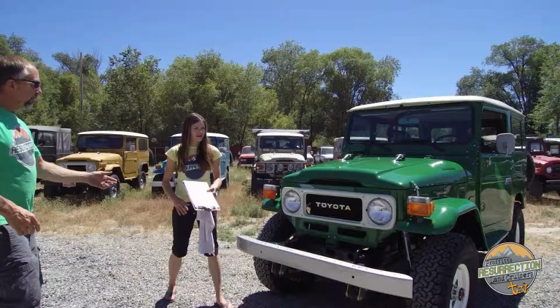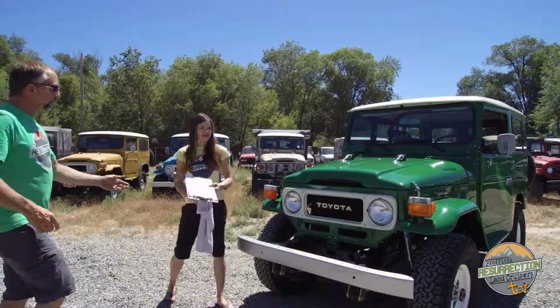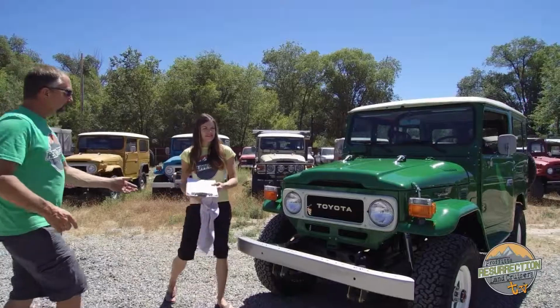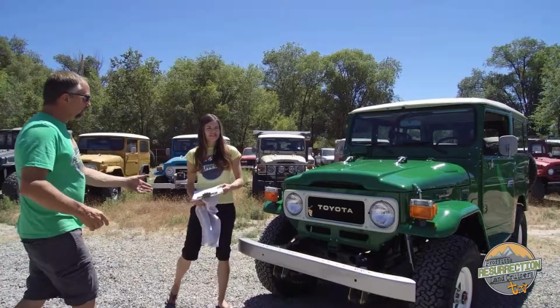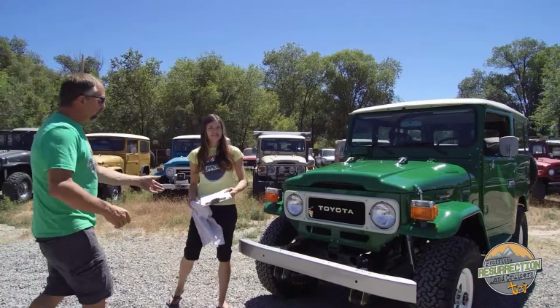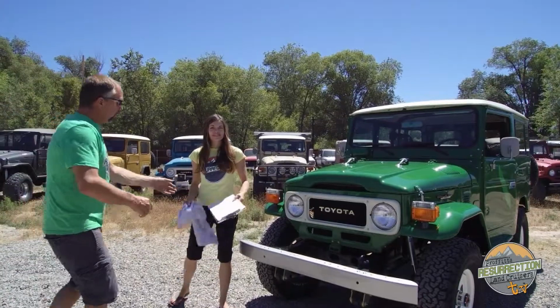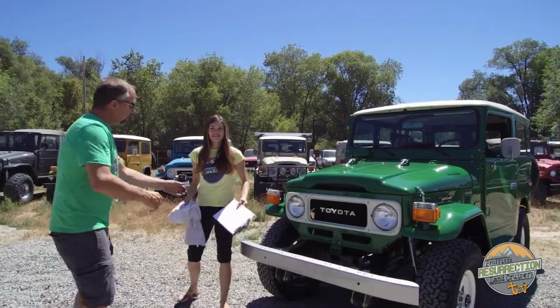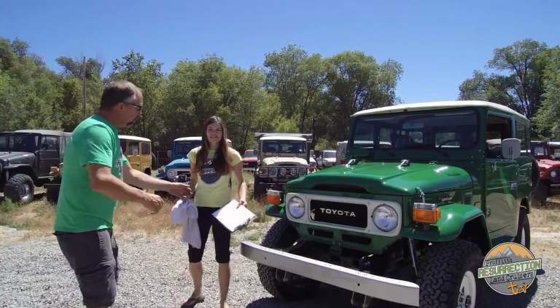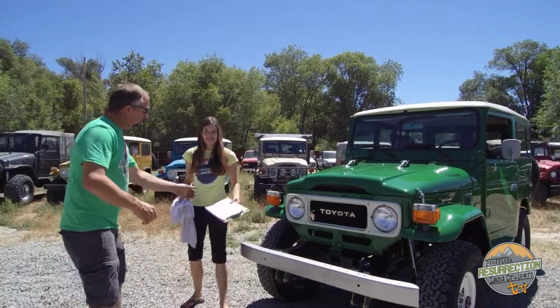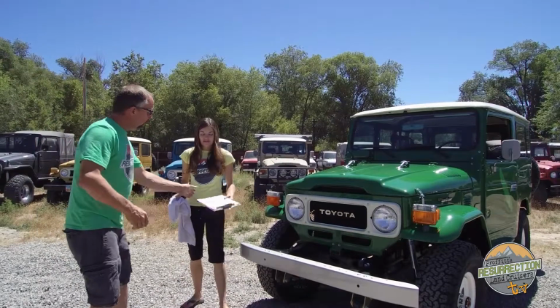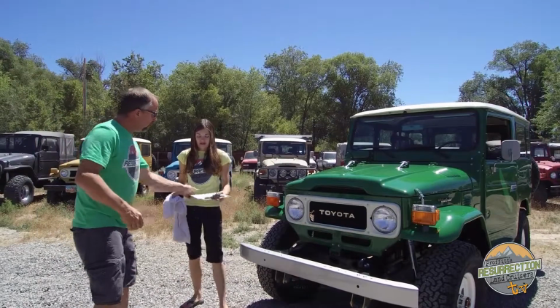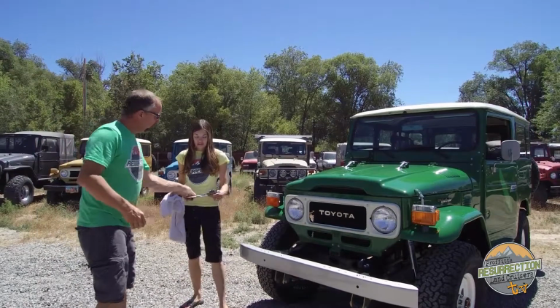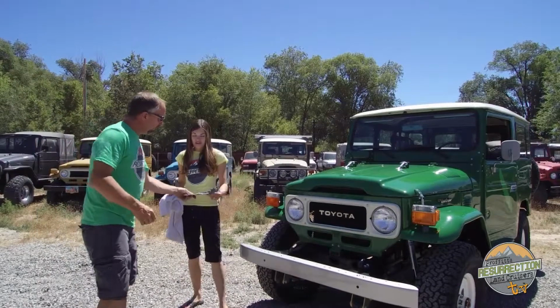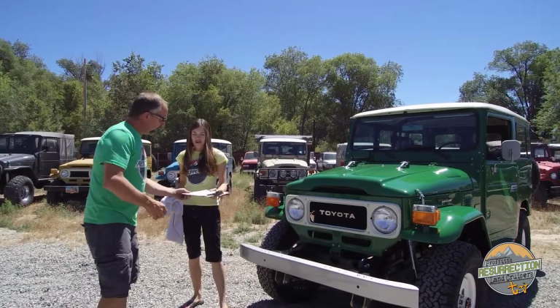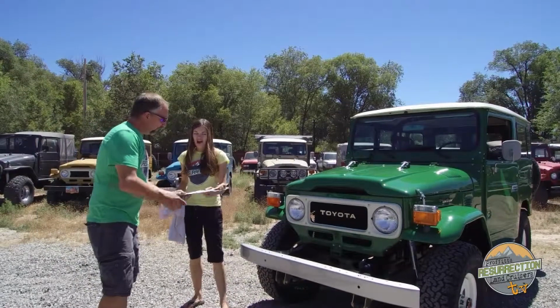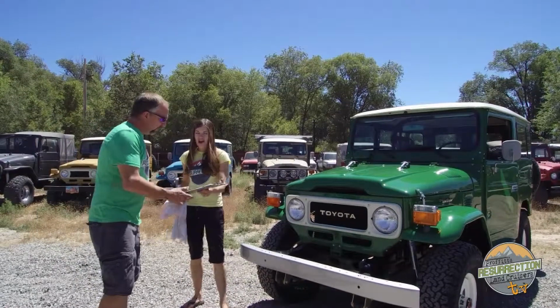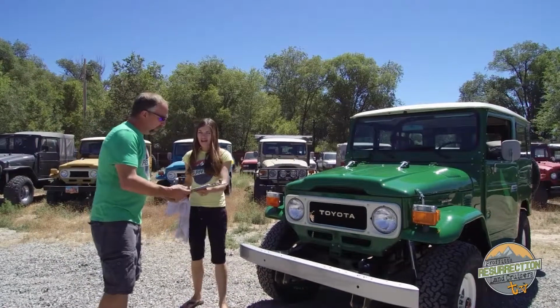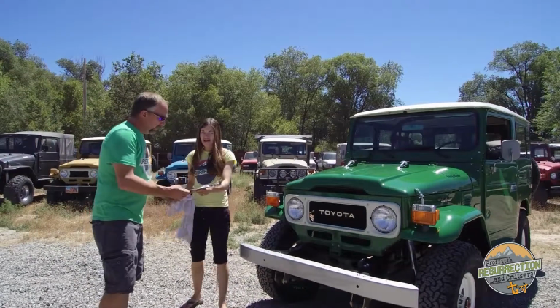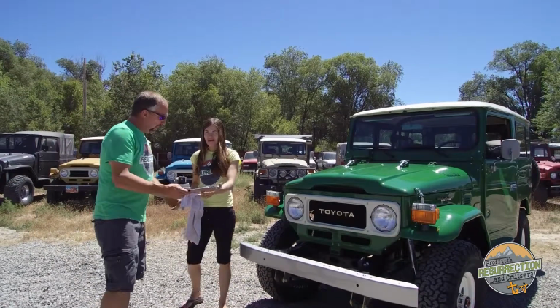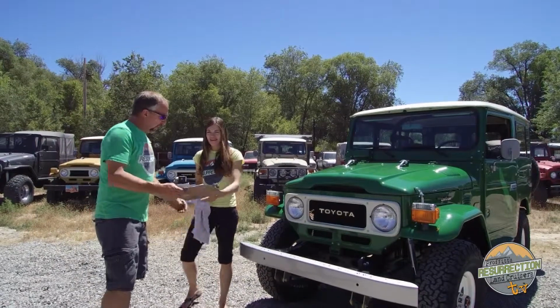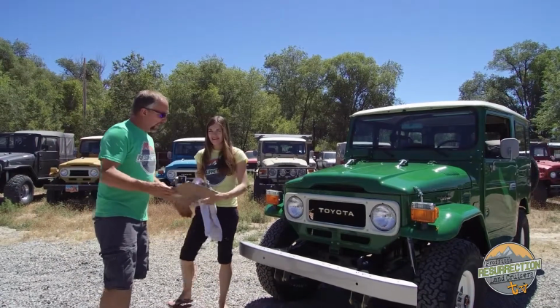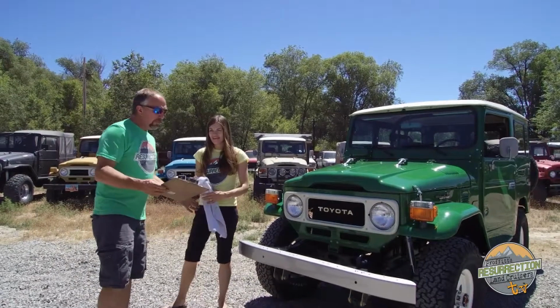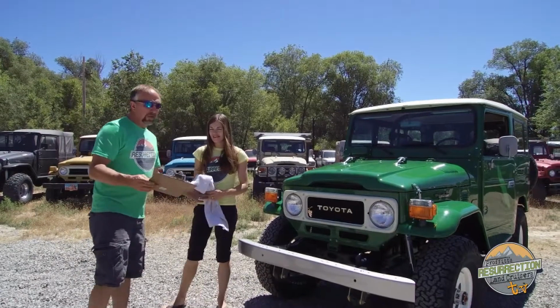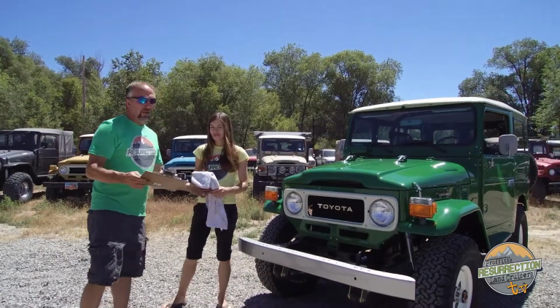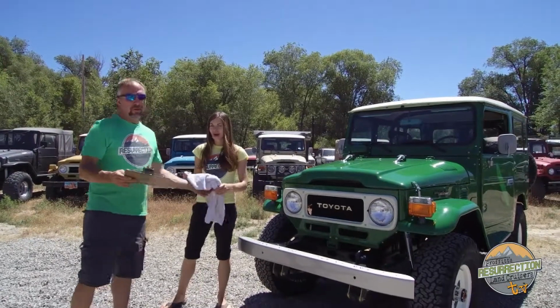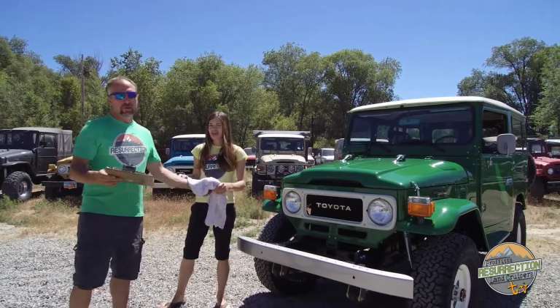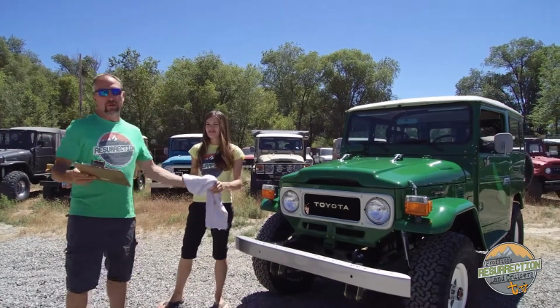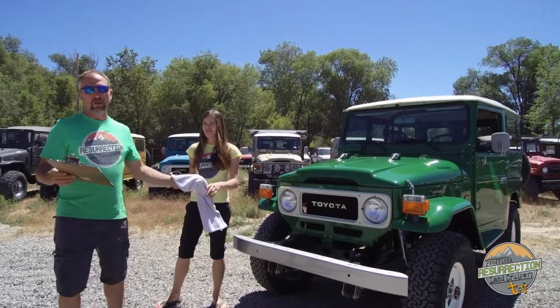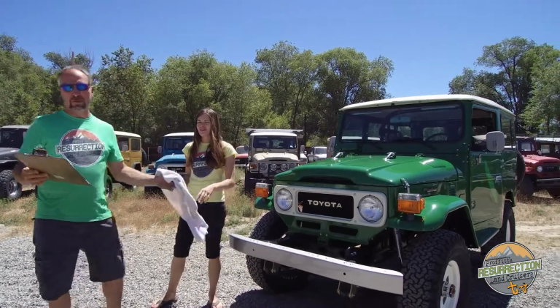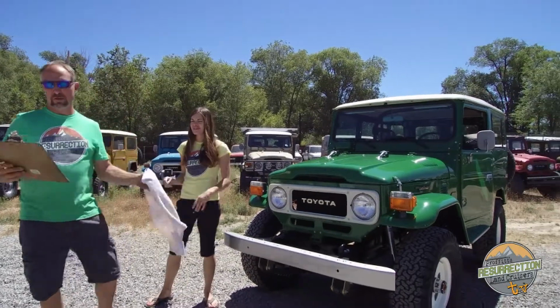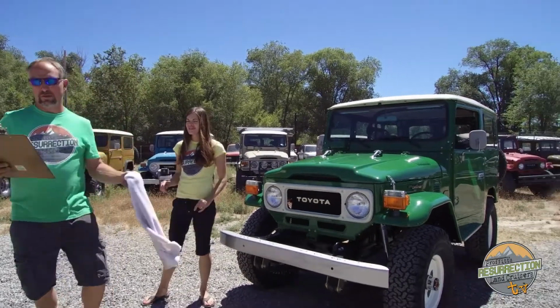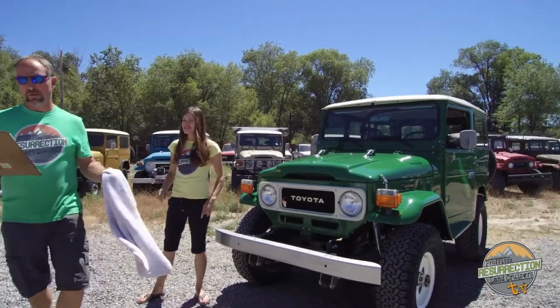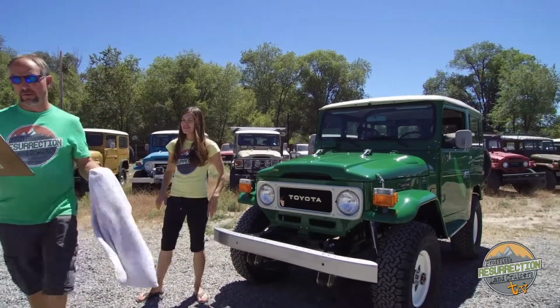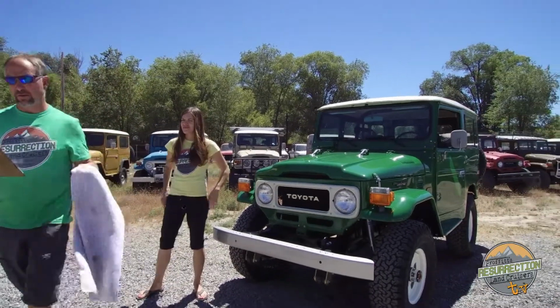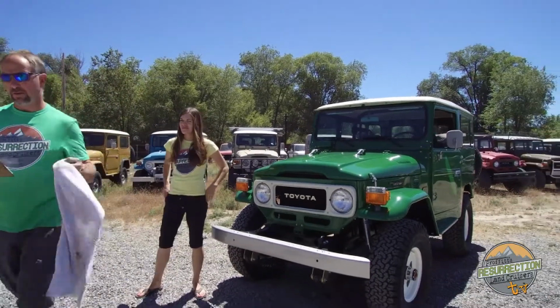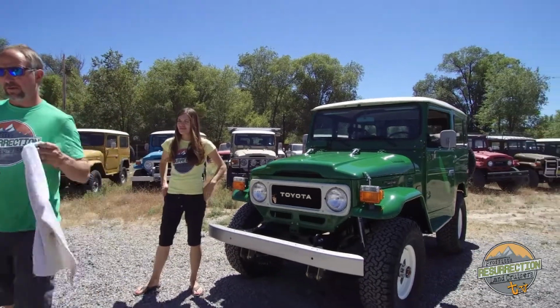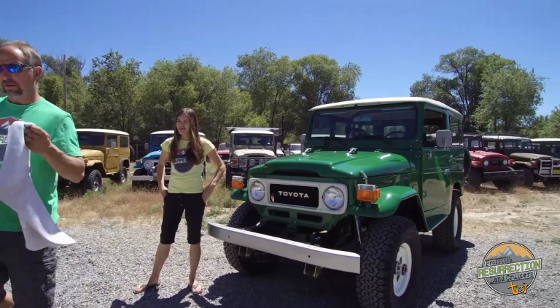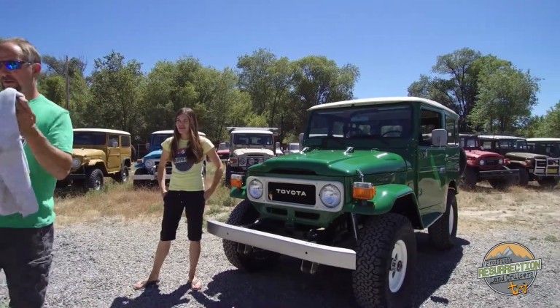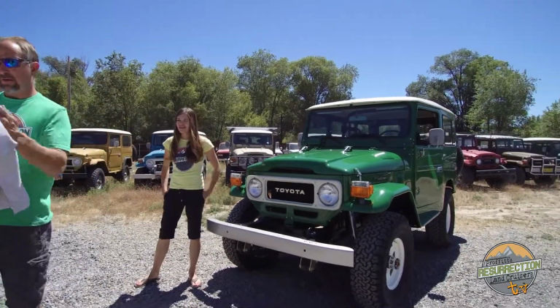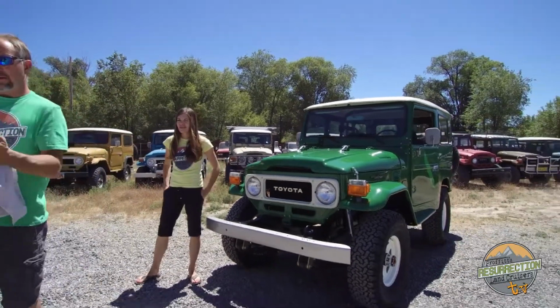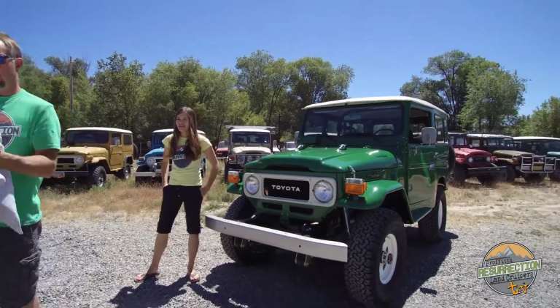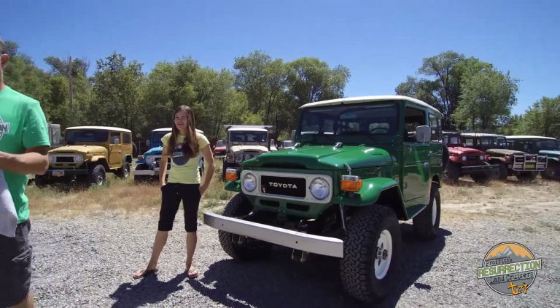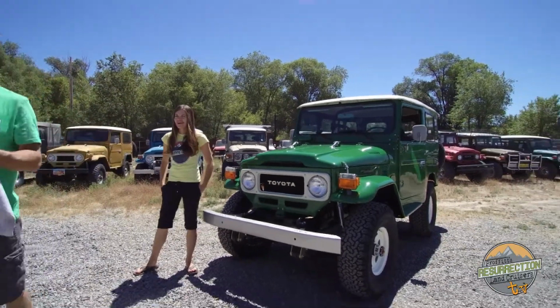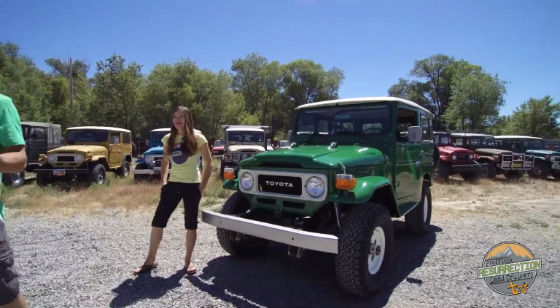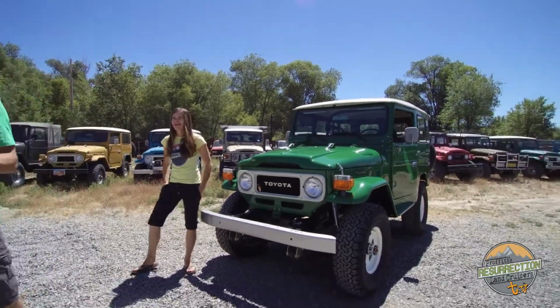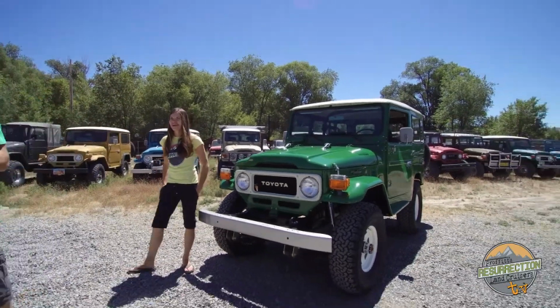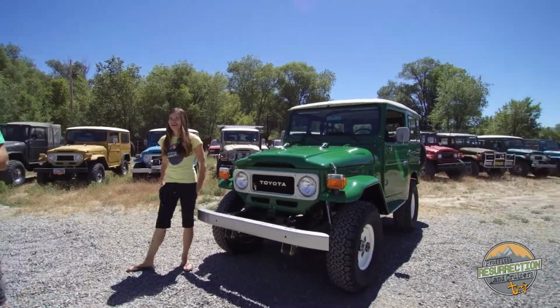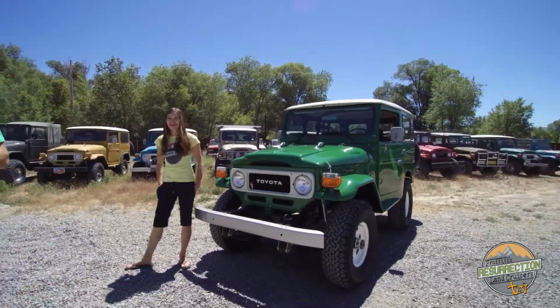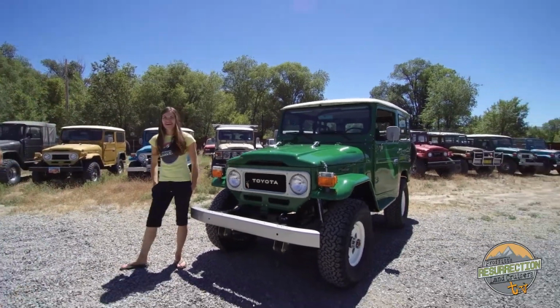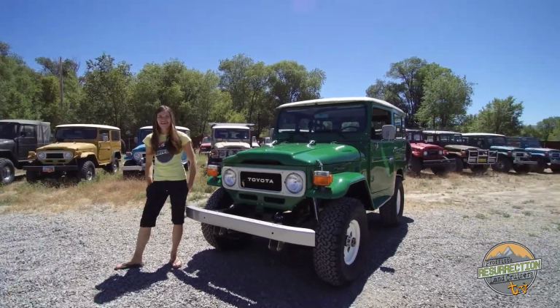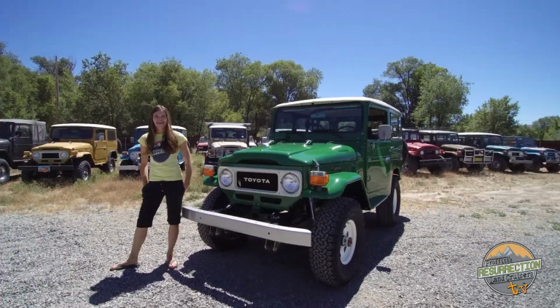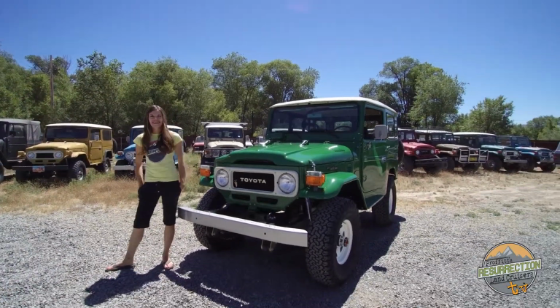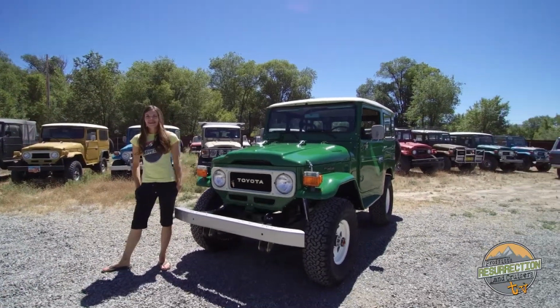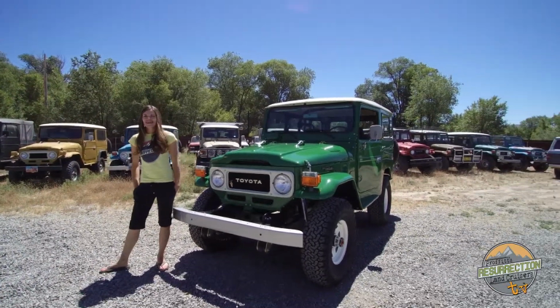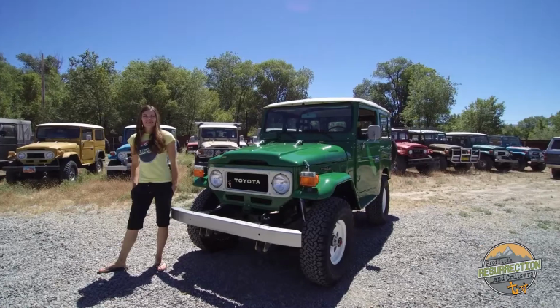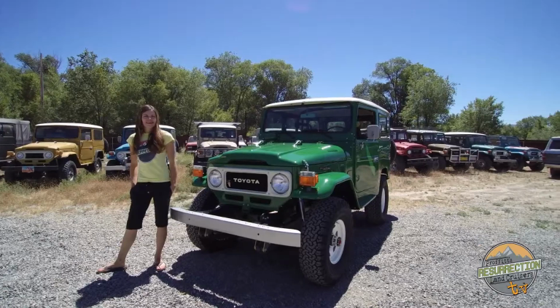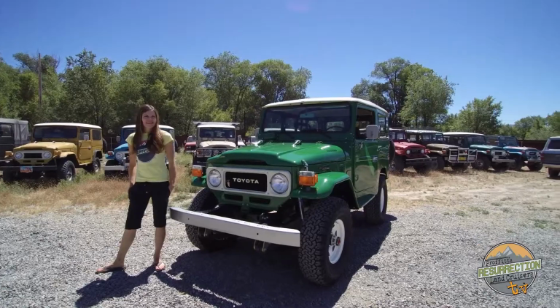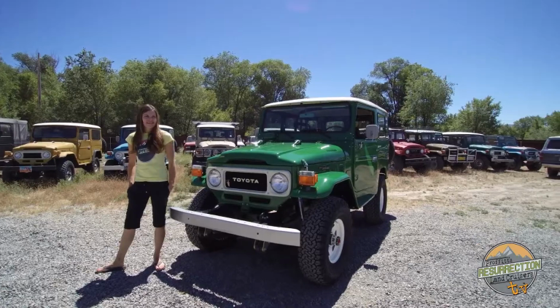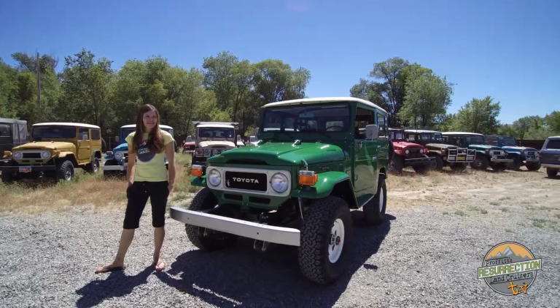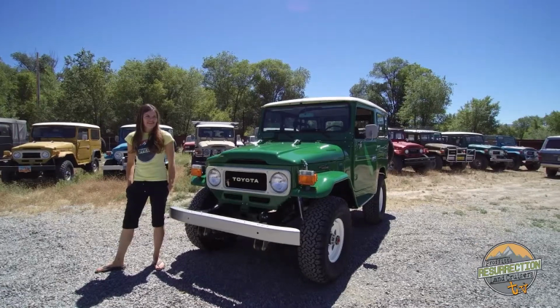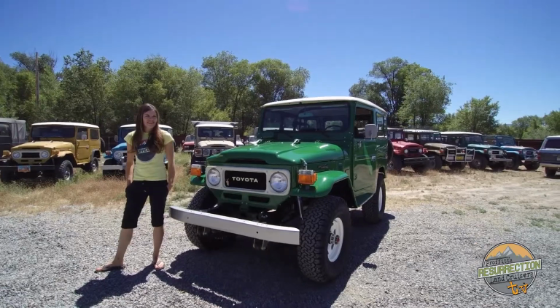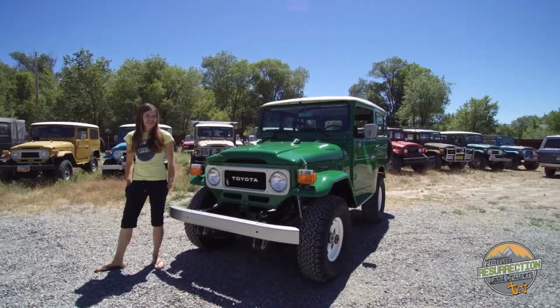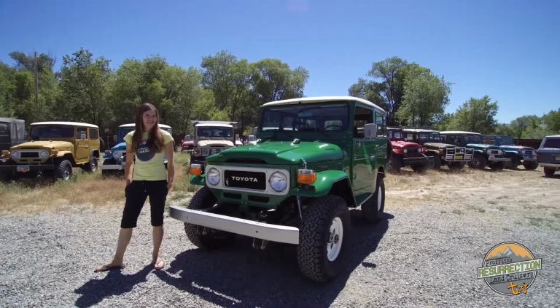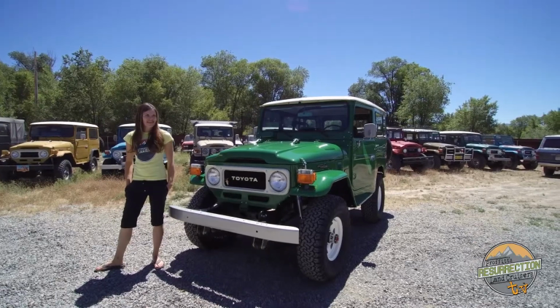But that's enough of that. My wife is going to do most of the talking, so let's go to her and have her tell you about a new Land Cruiser we just finished restoring.